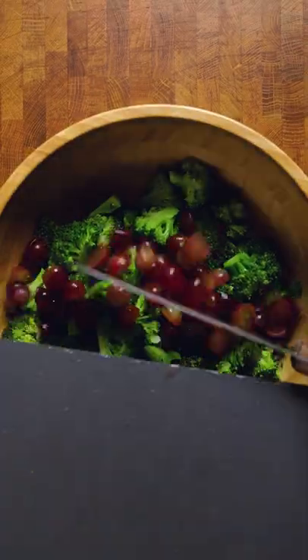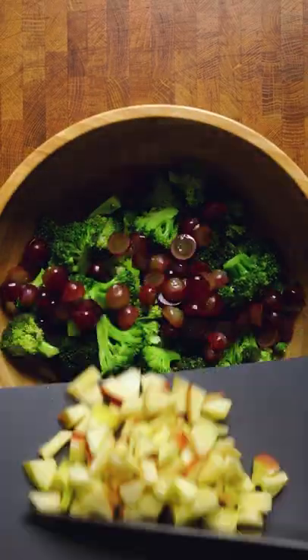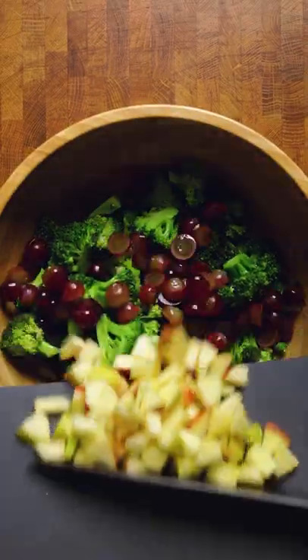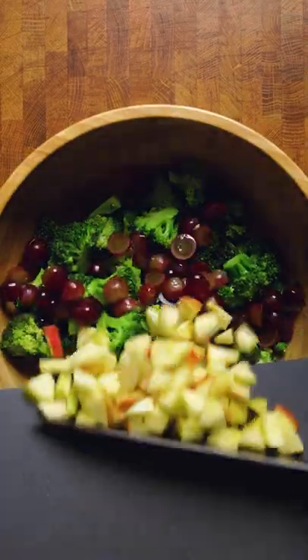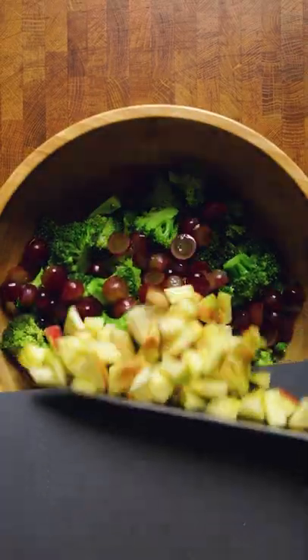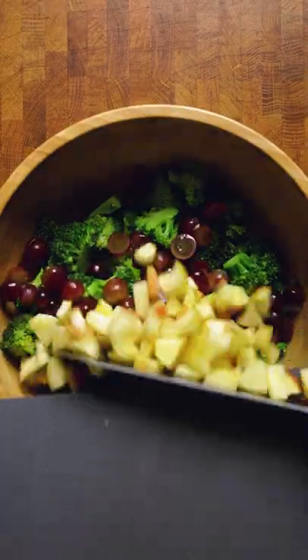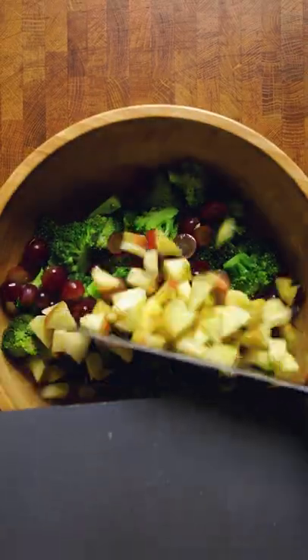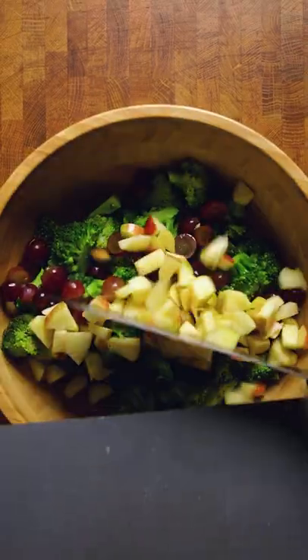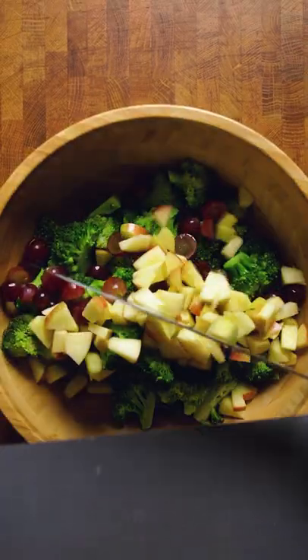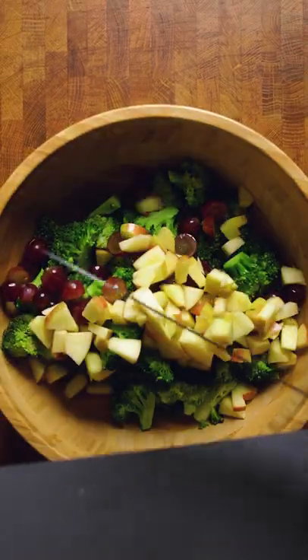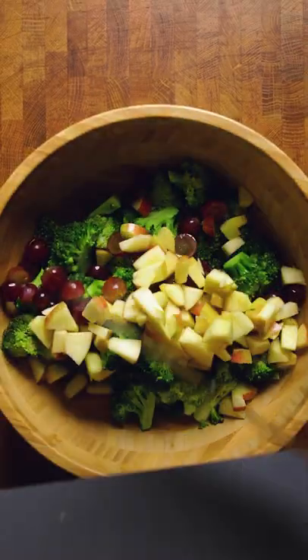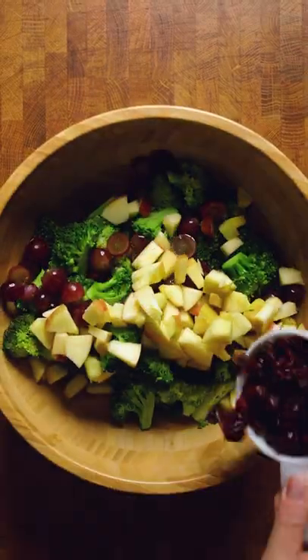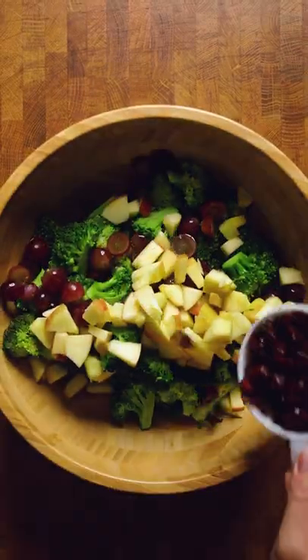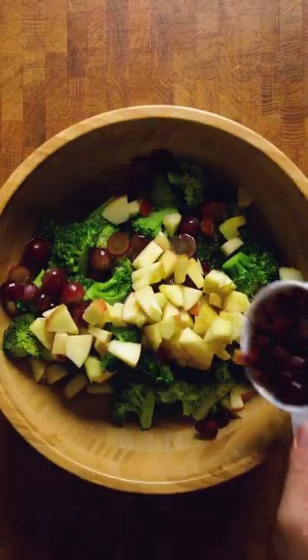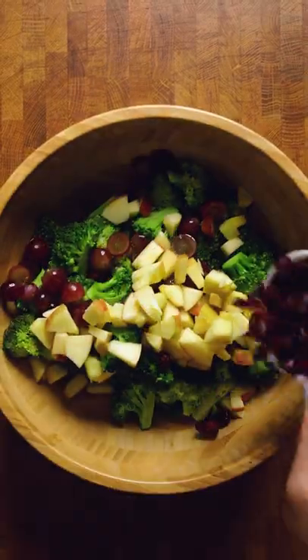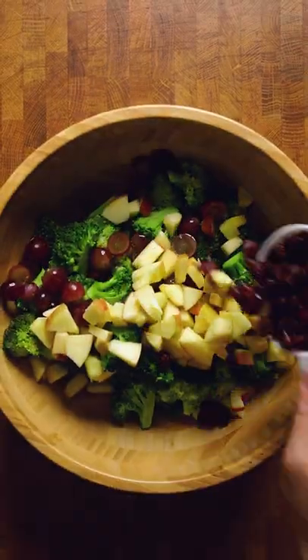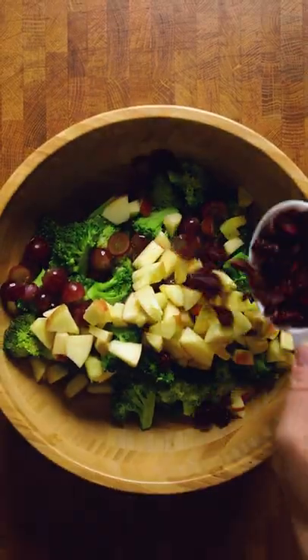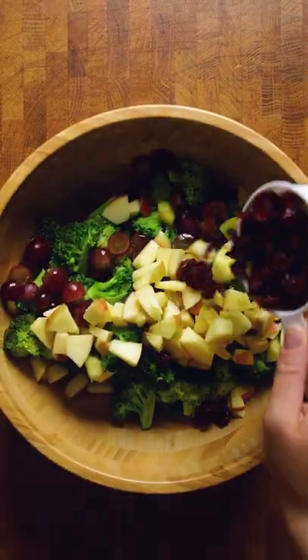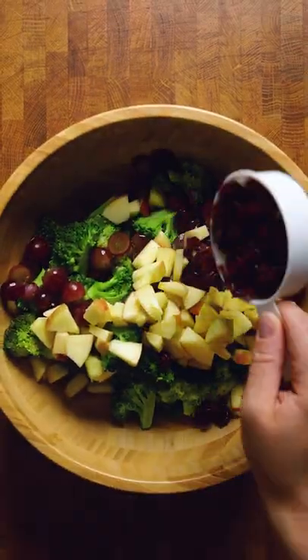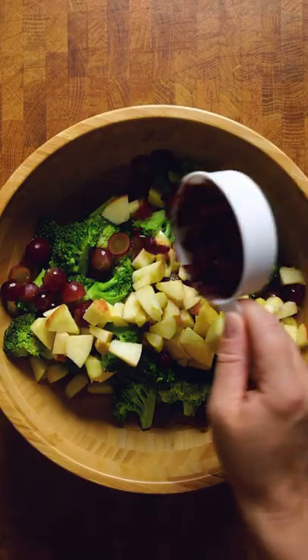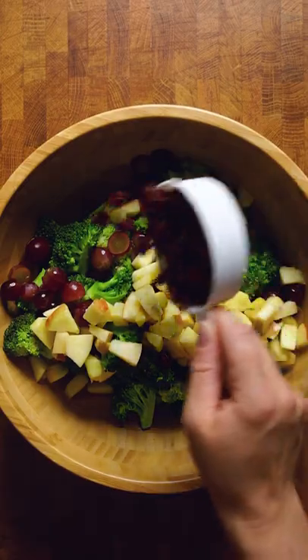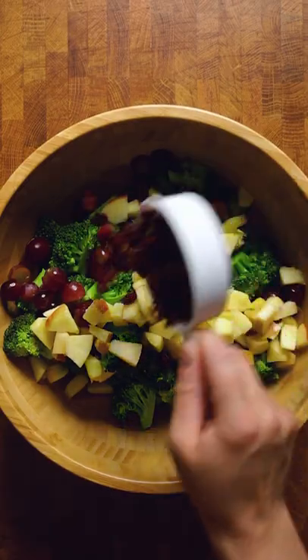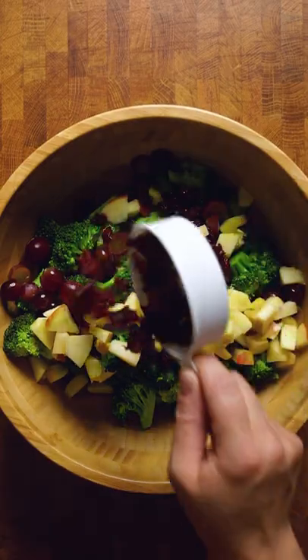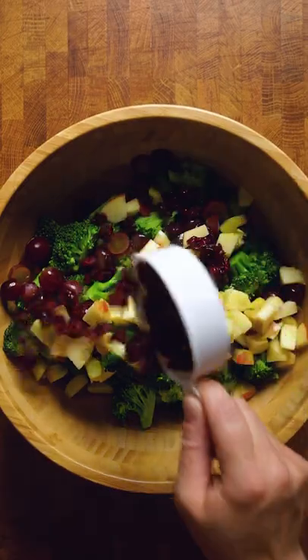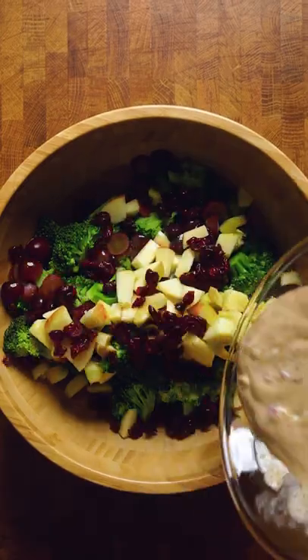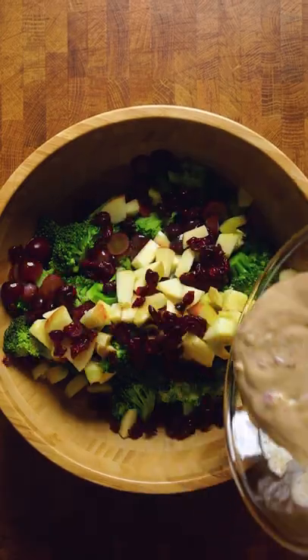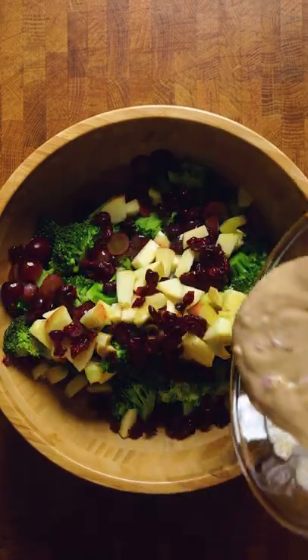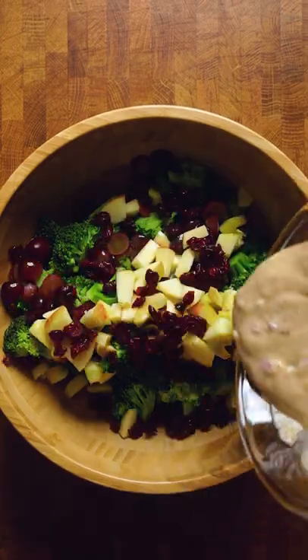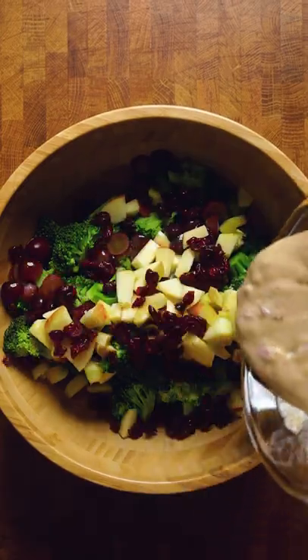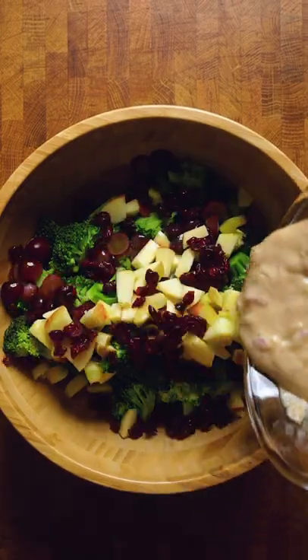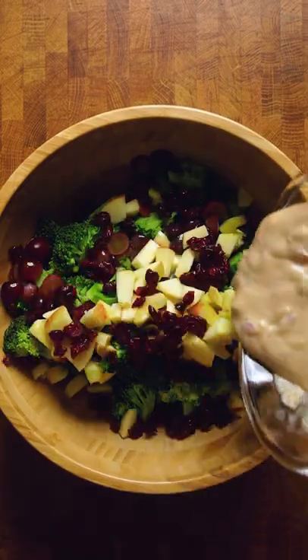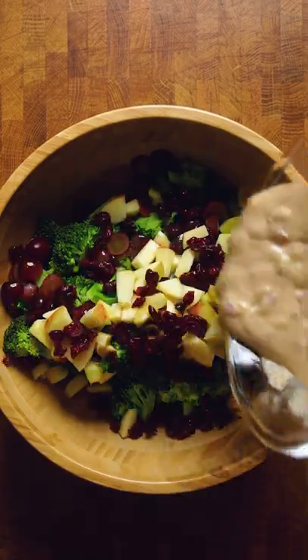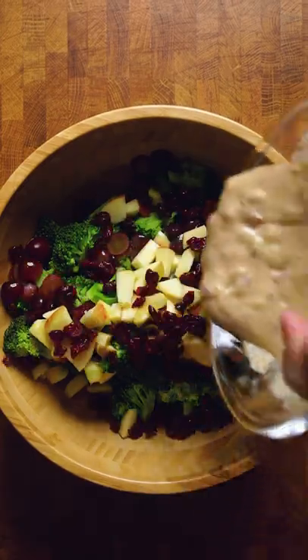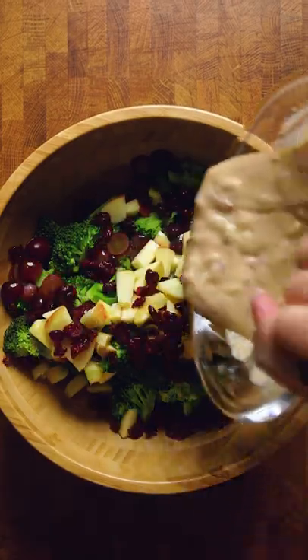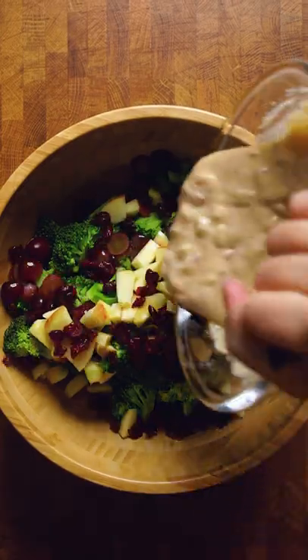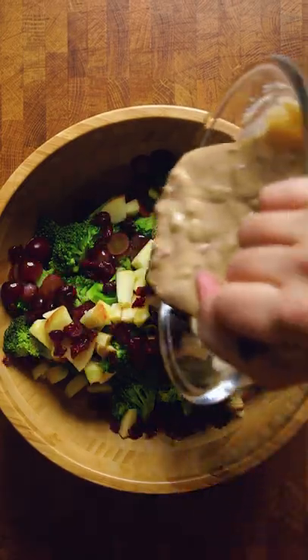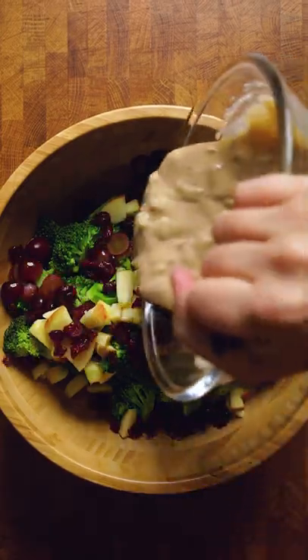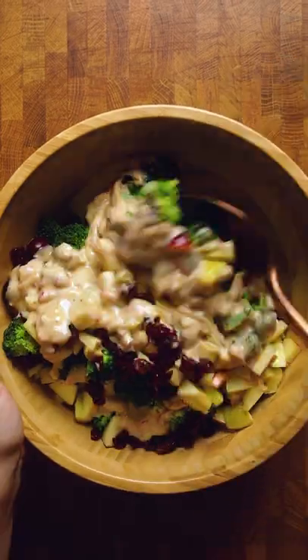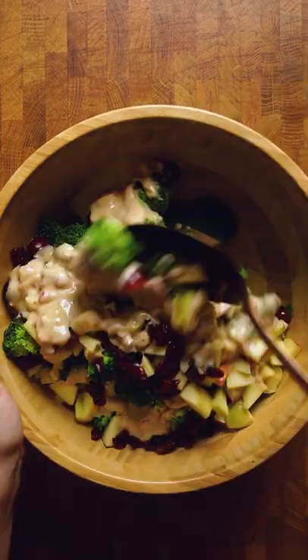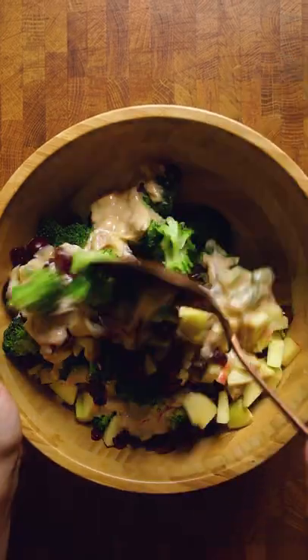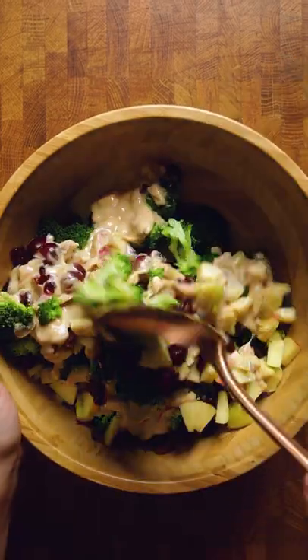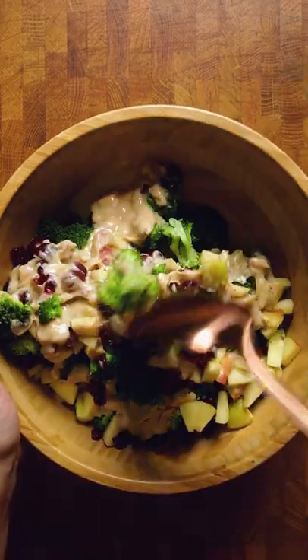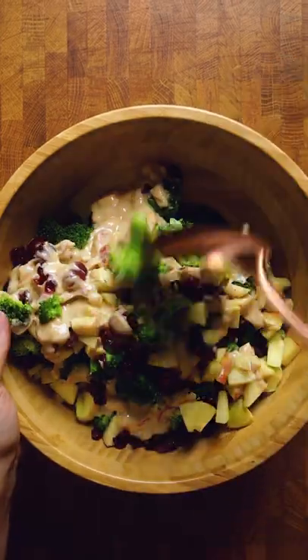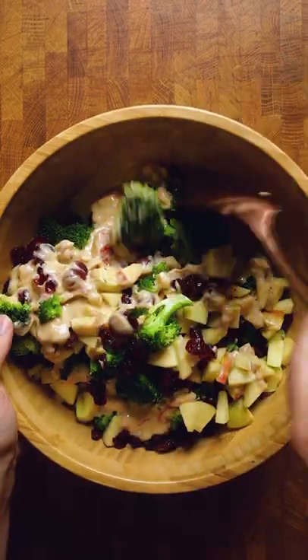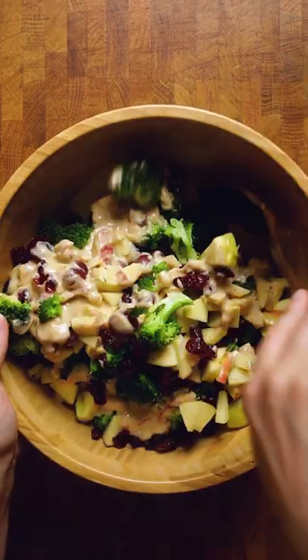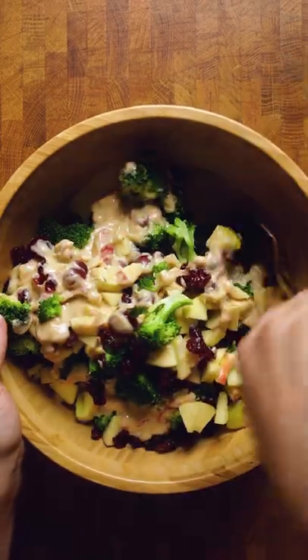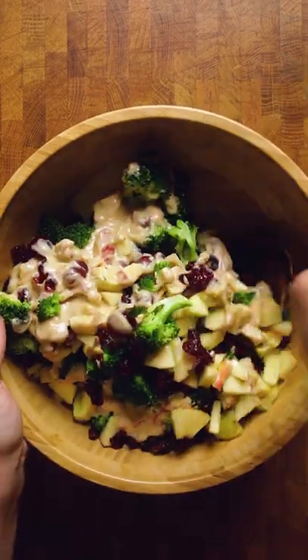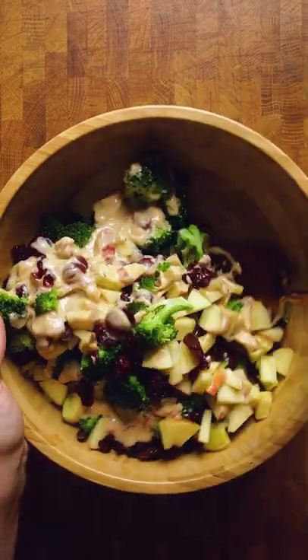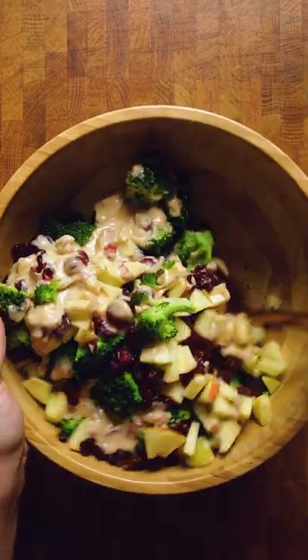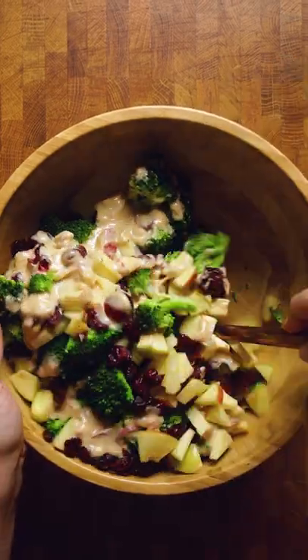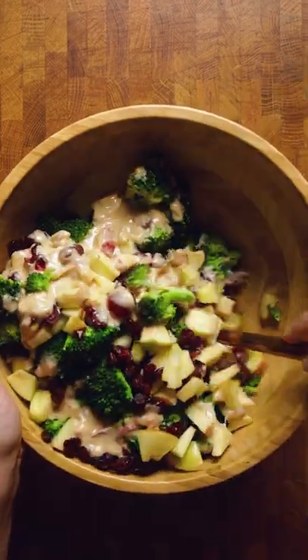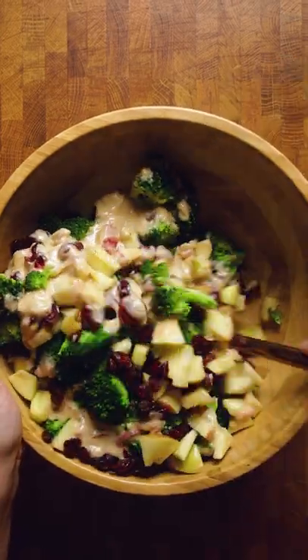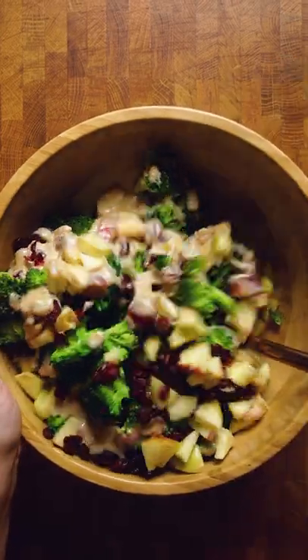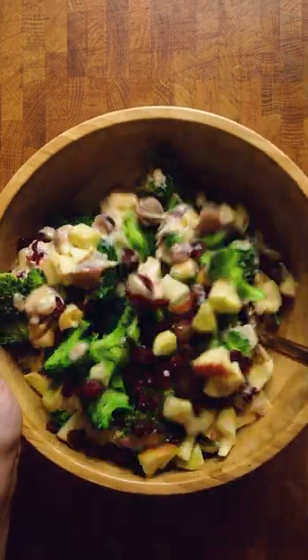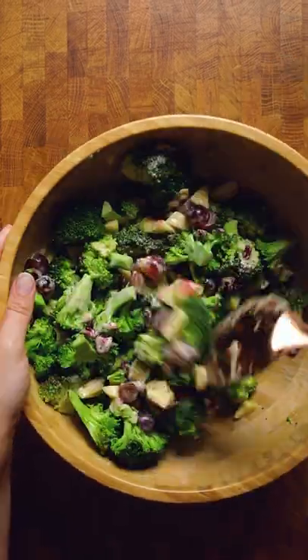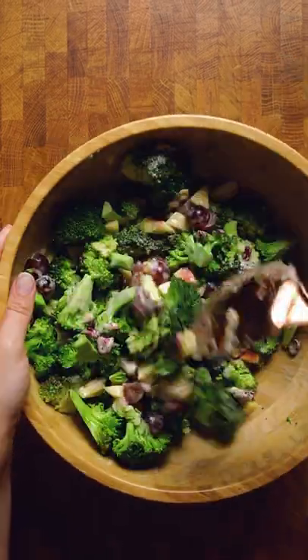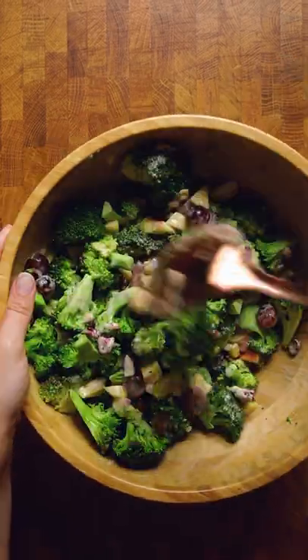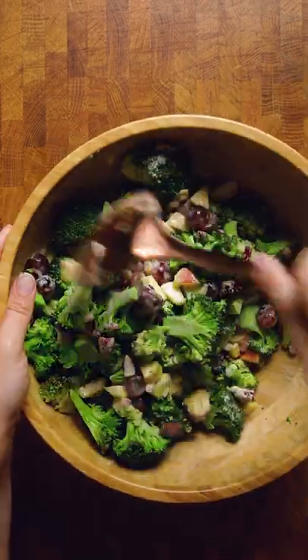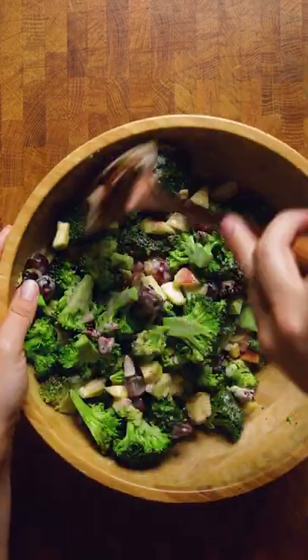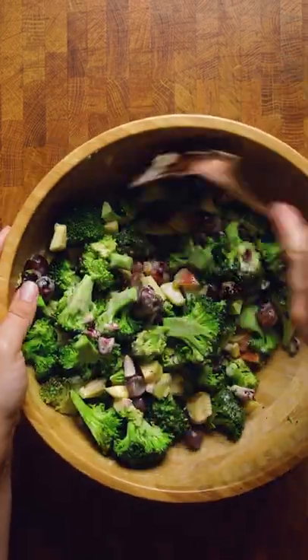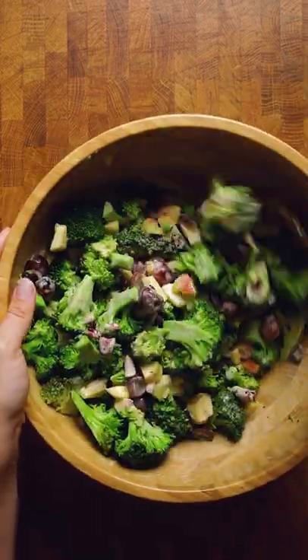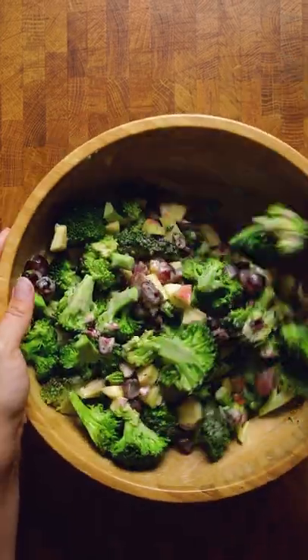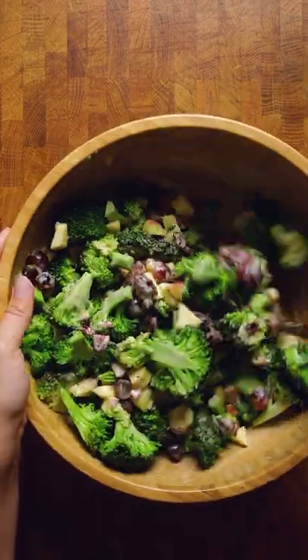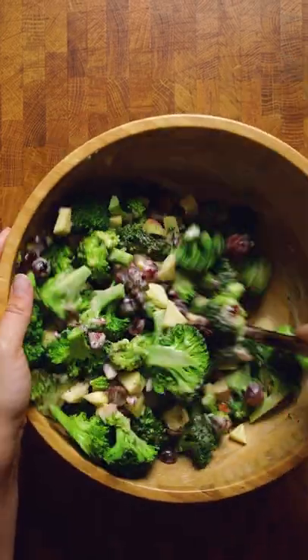Into a bowl, your broccoli, red grapes, diced apples, dried cranberries, and that sauce you made. And you're going to carefully toss this together.